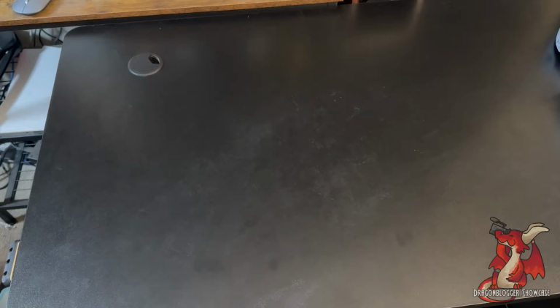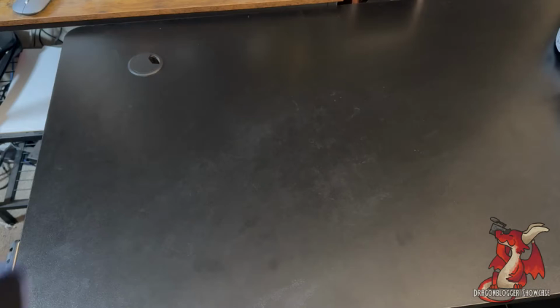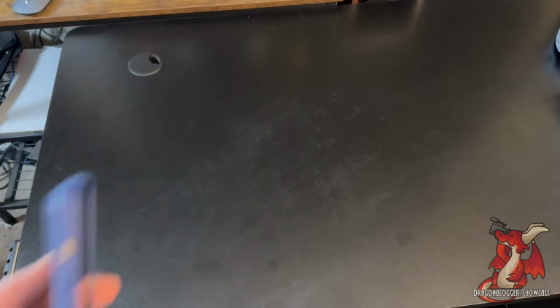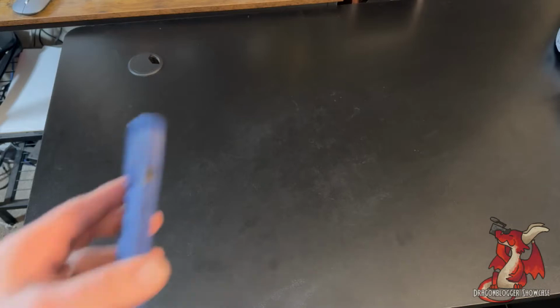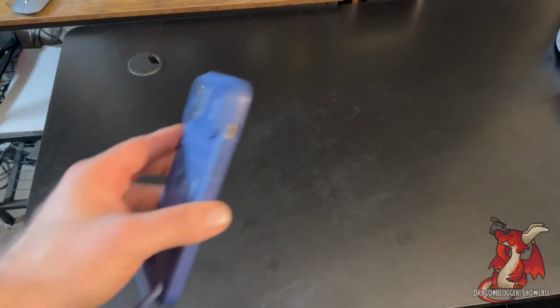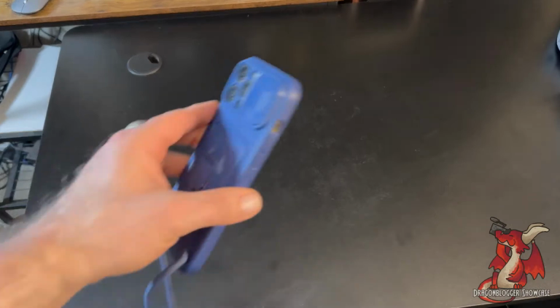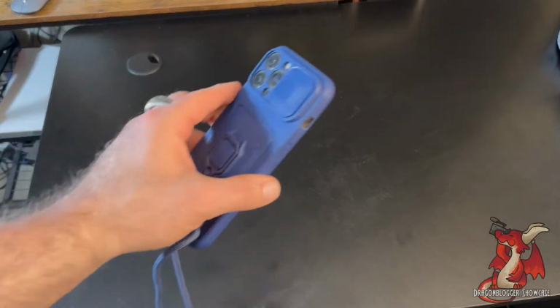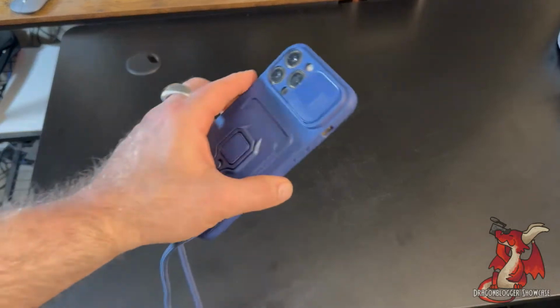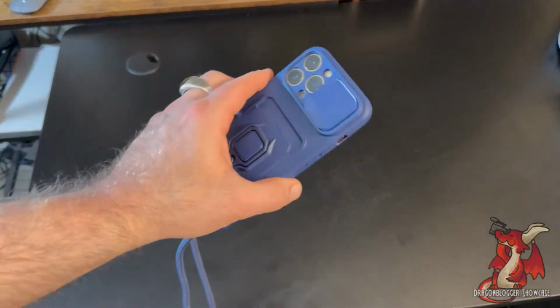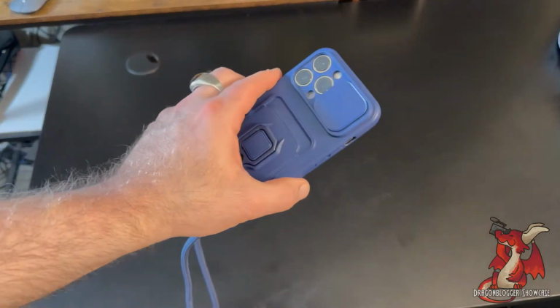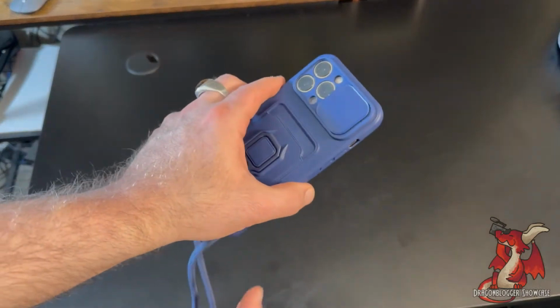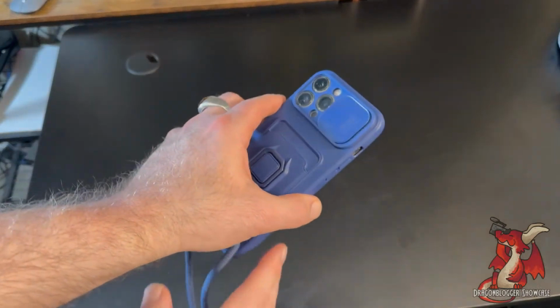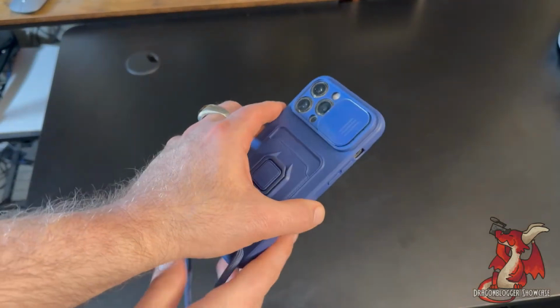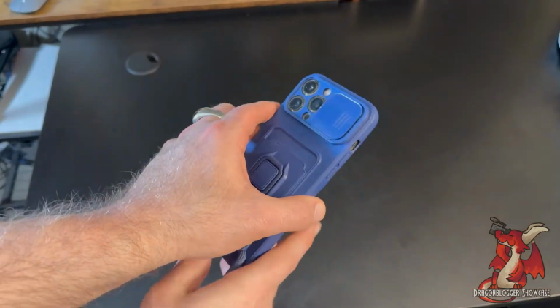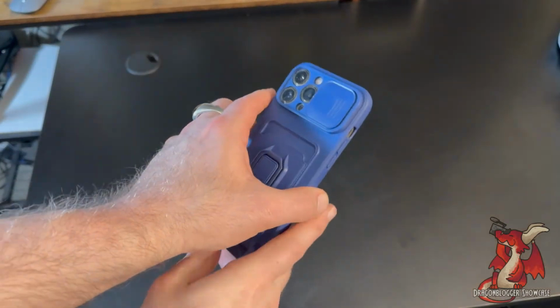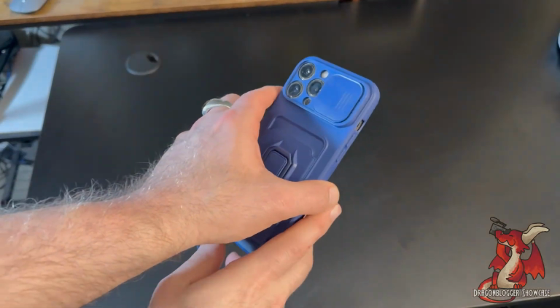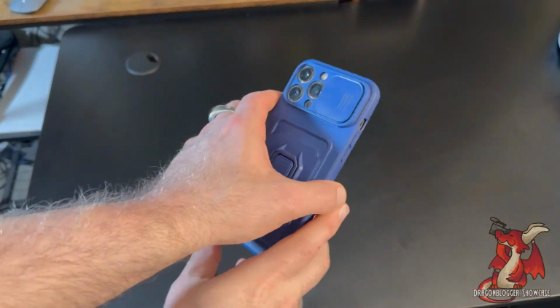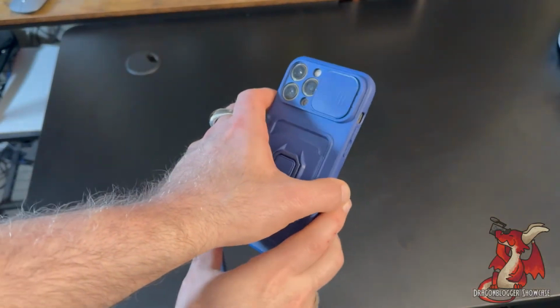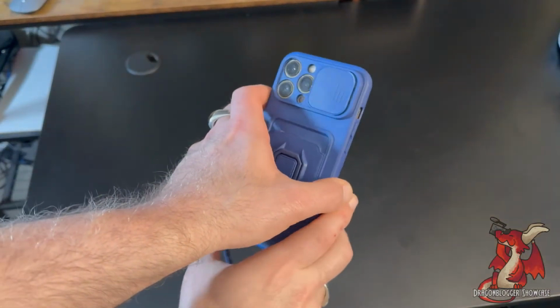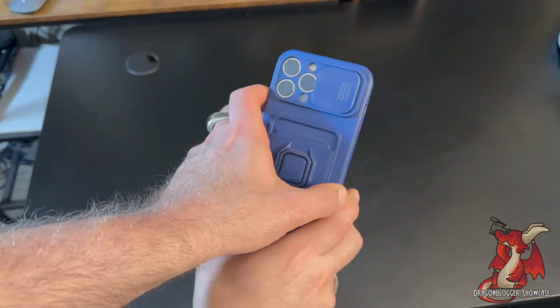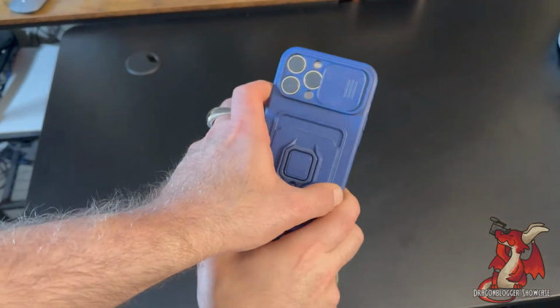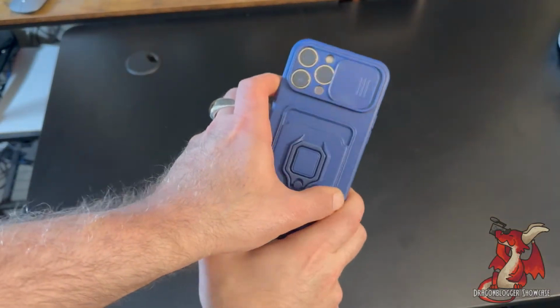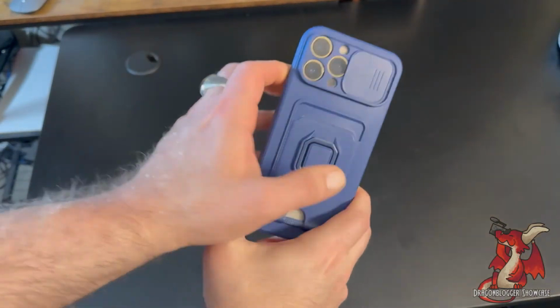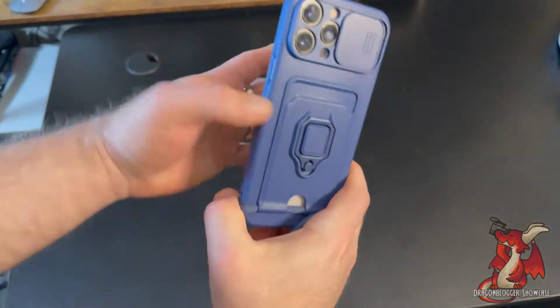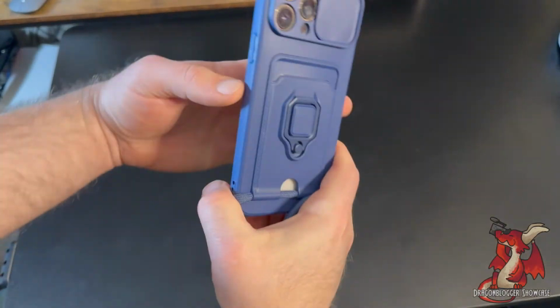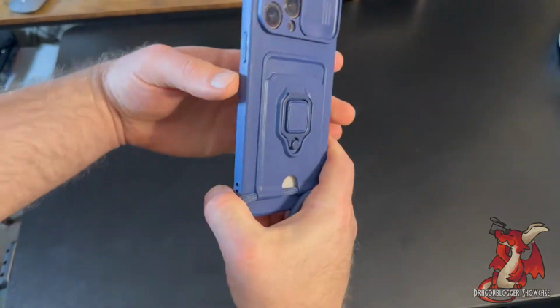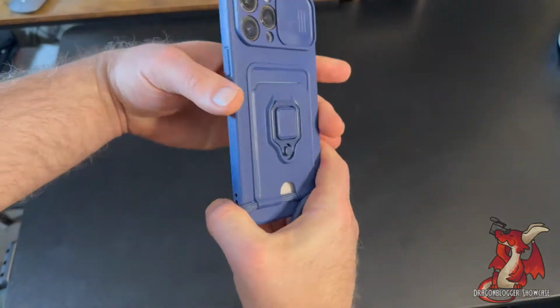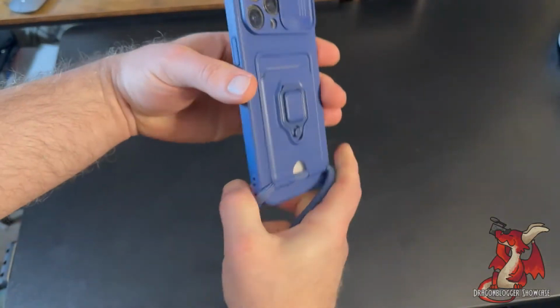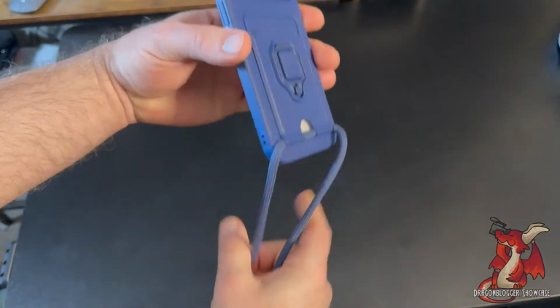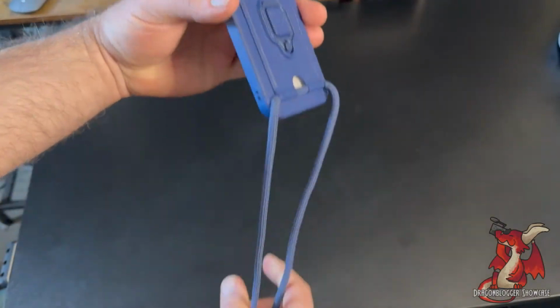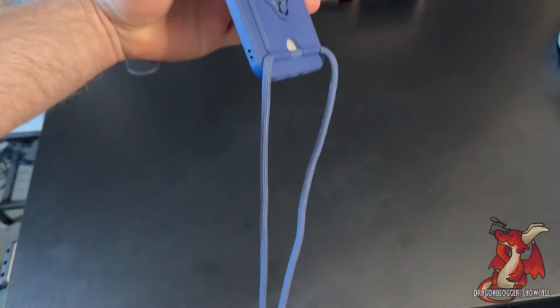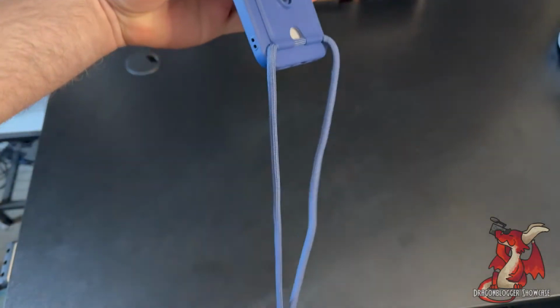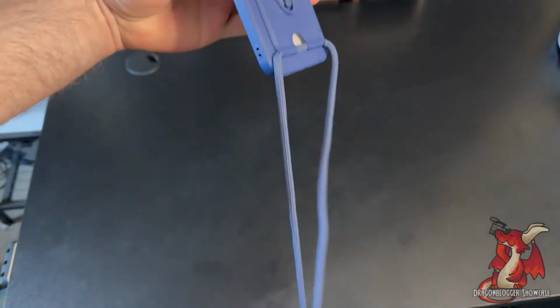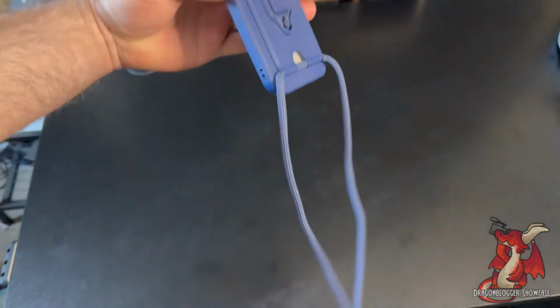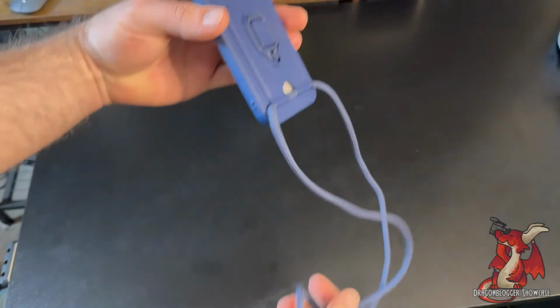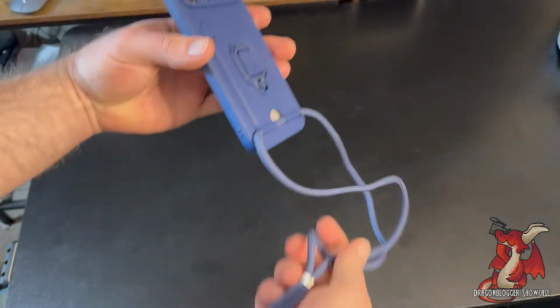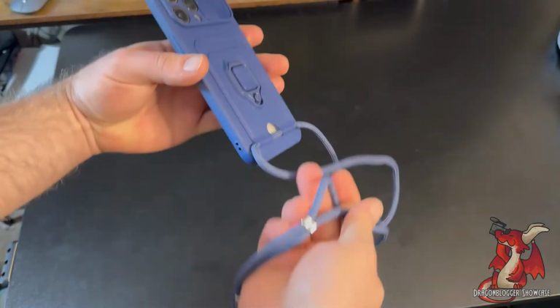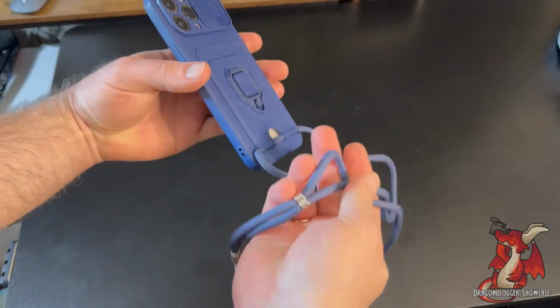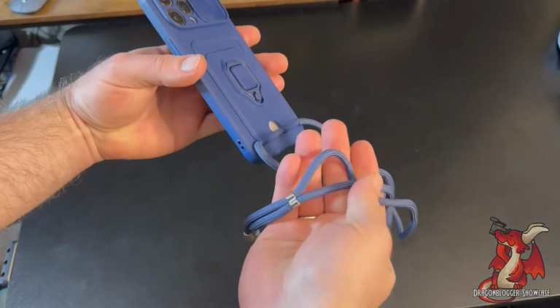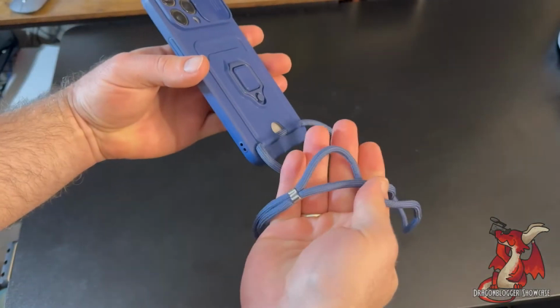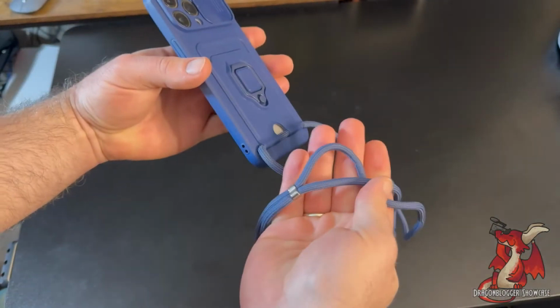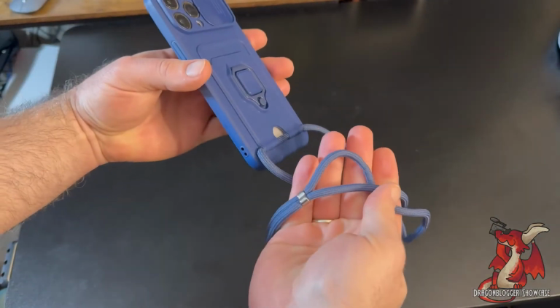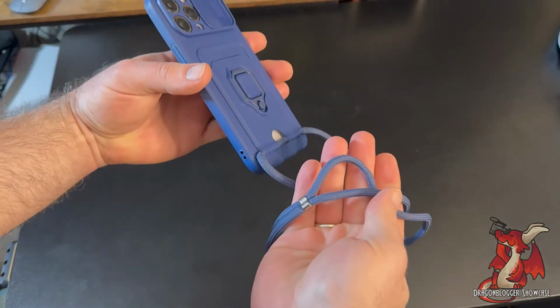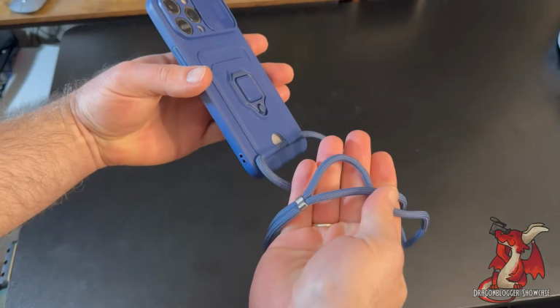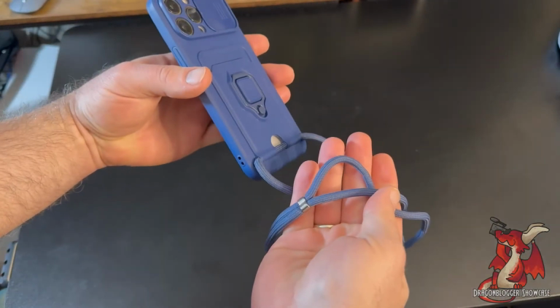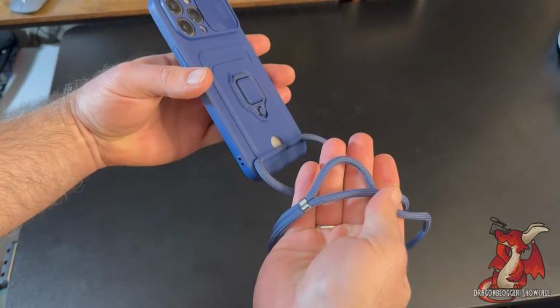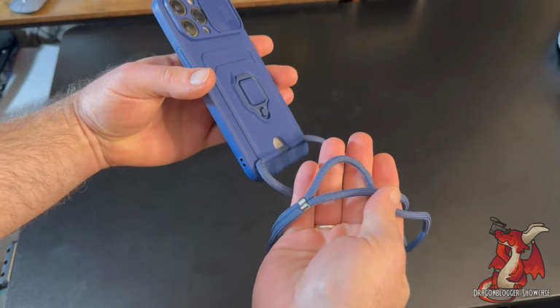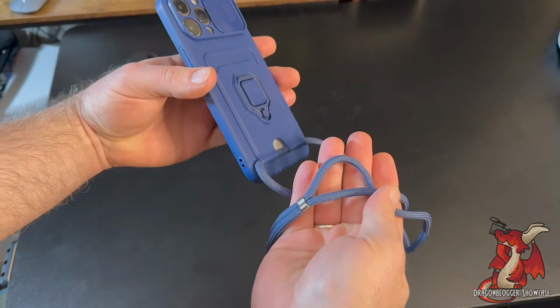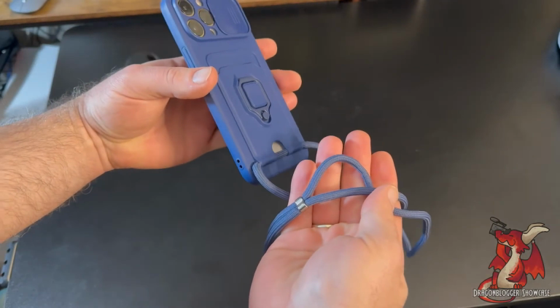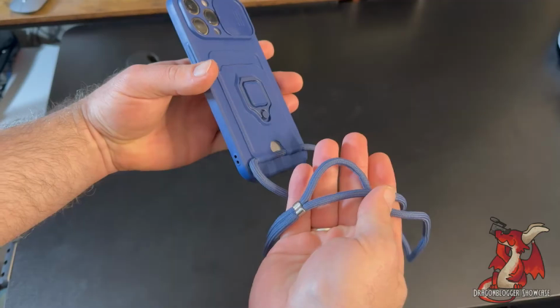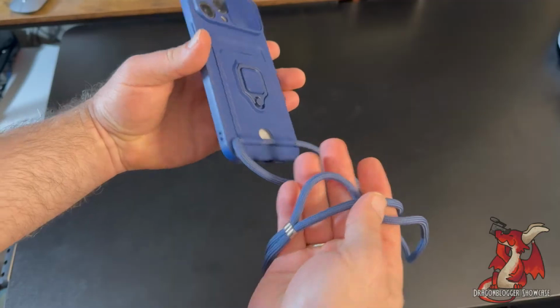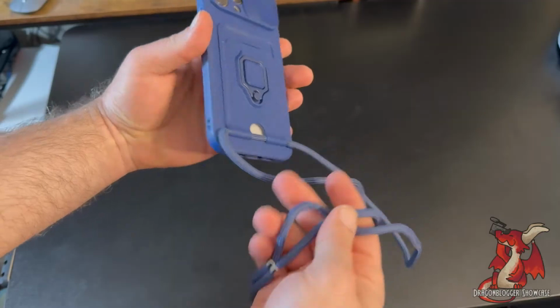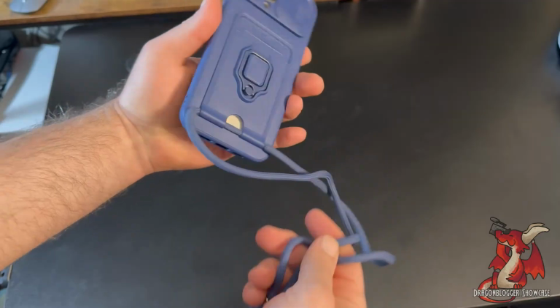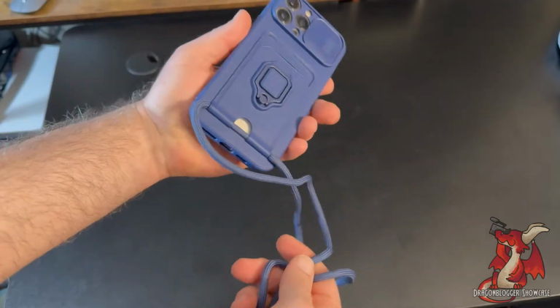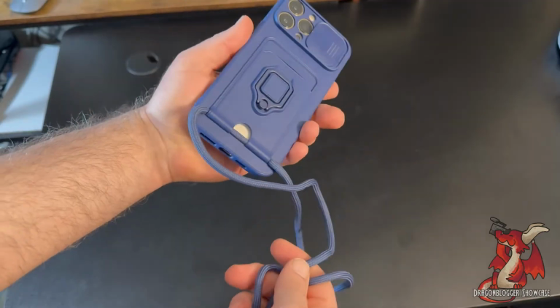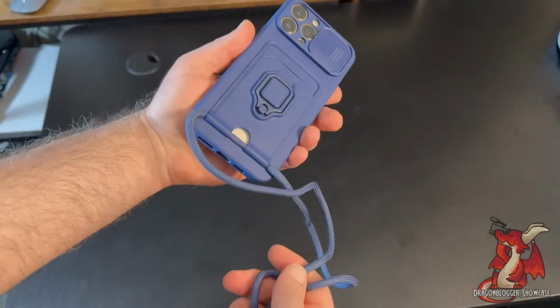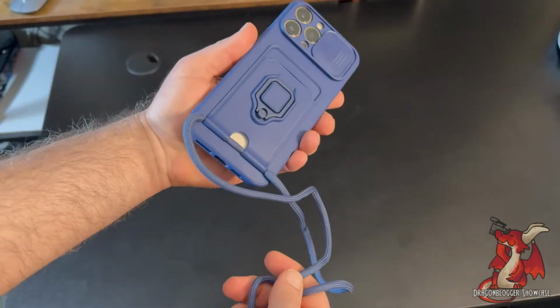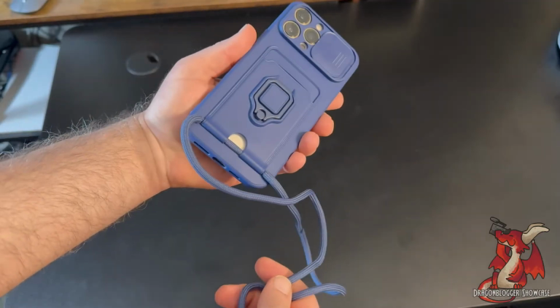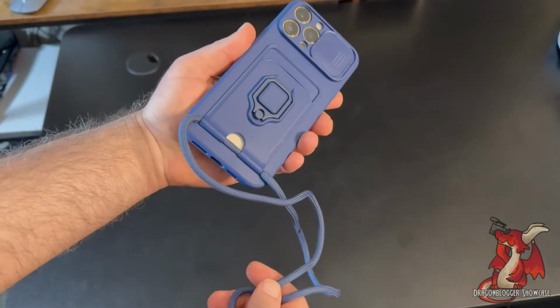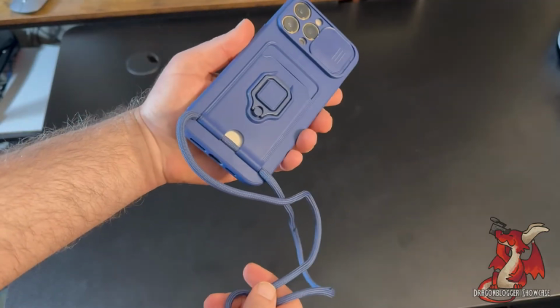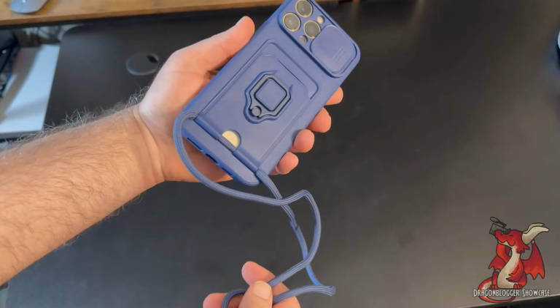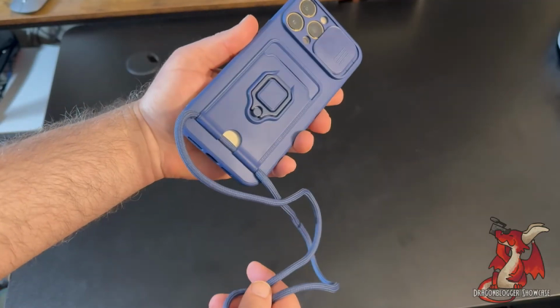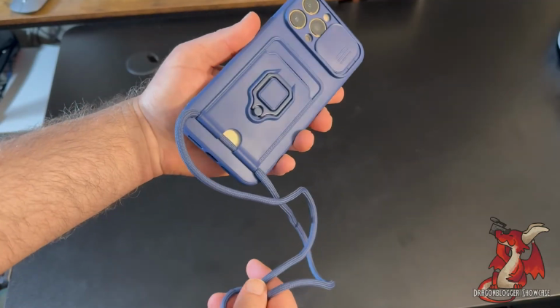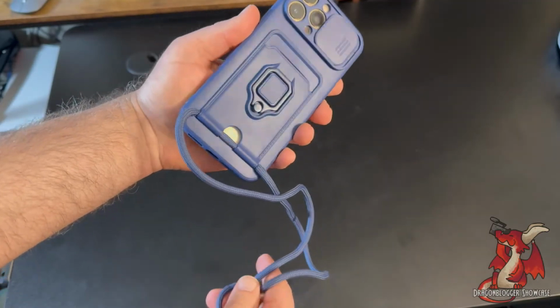Looking for a great phone case for your phone that also includes a lanyard, so you can have your phone hanging around your neck? This is a really great option.